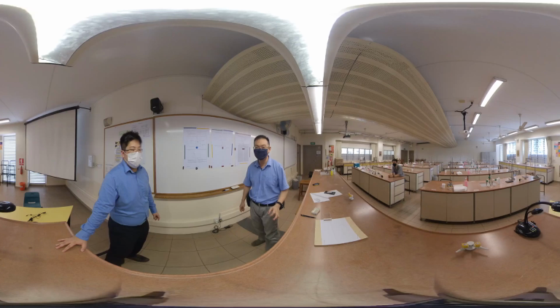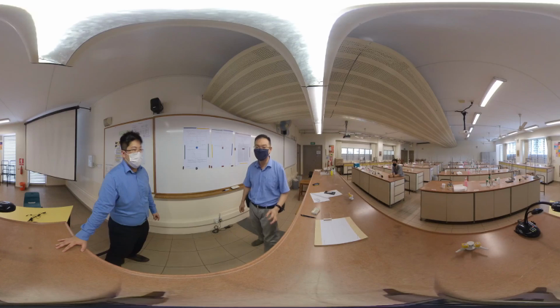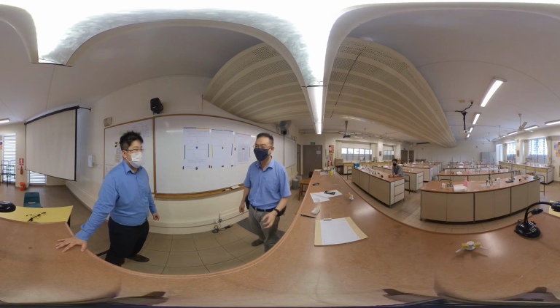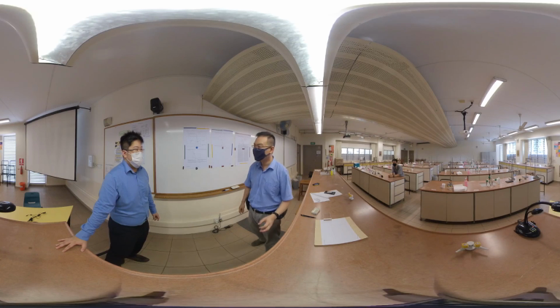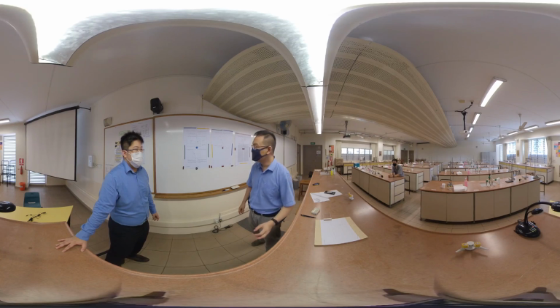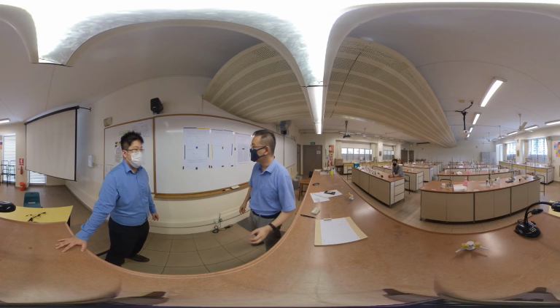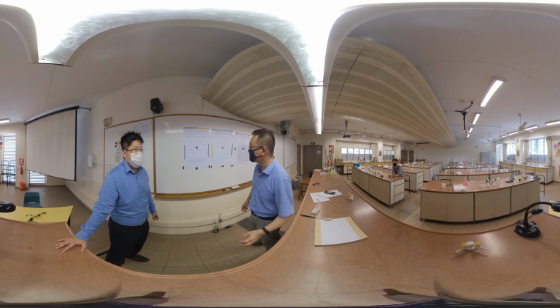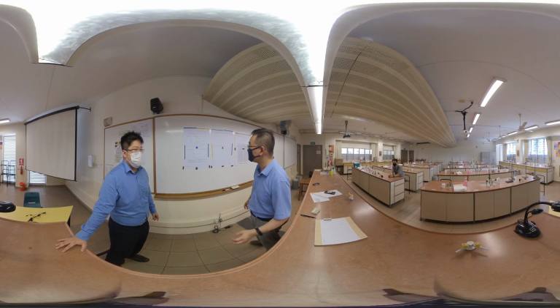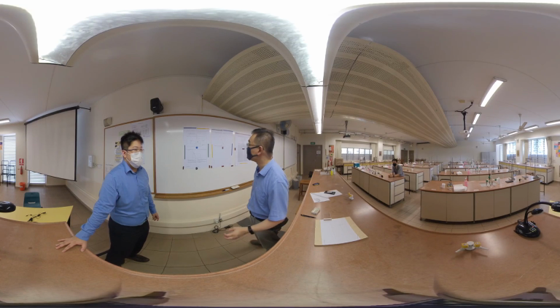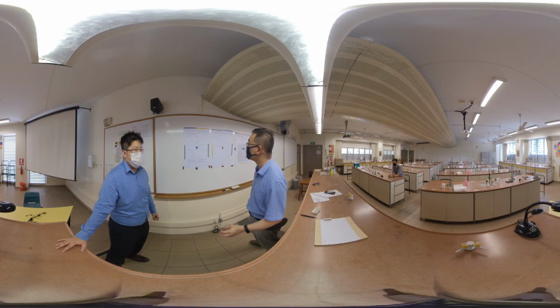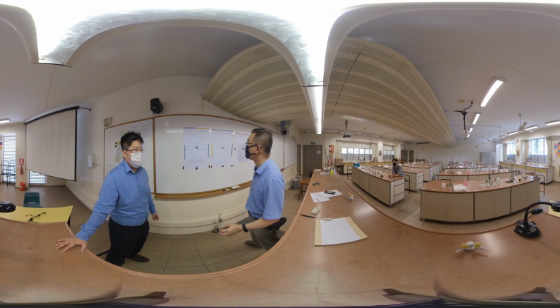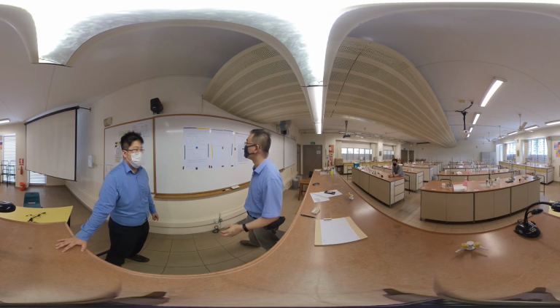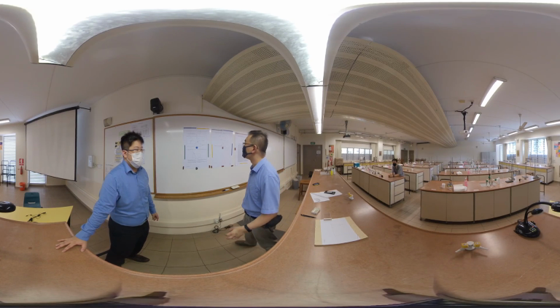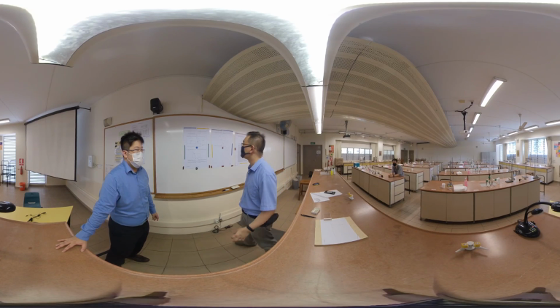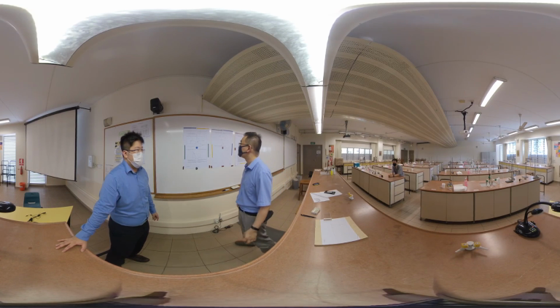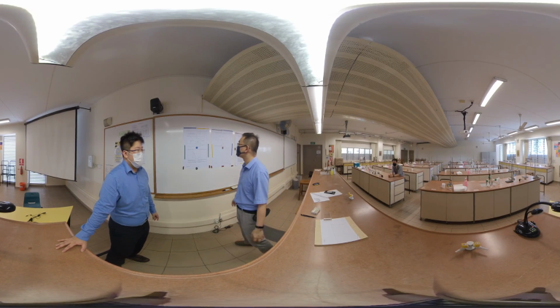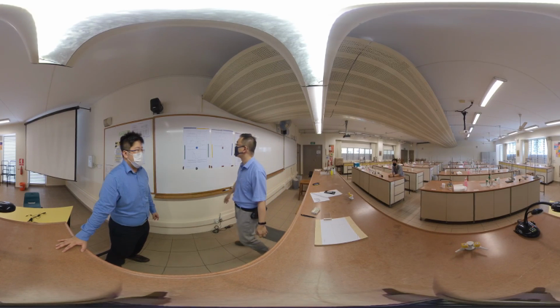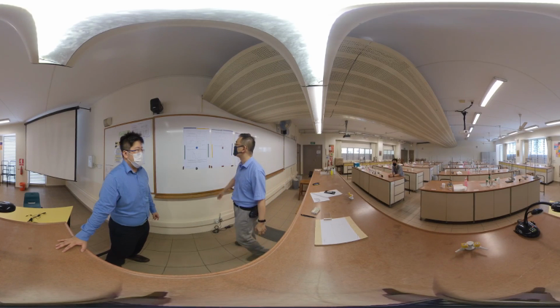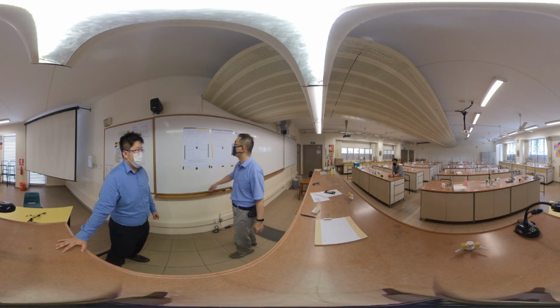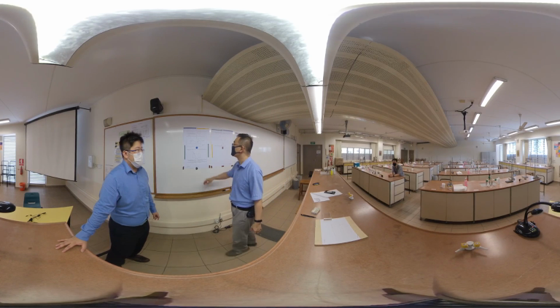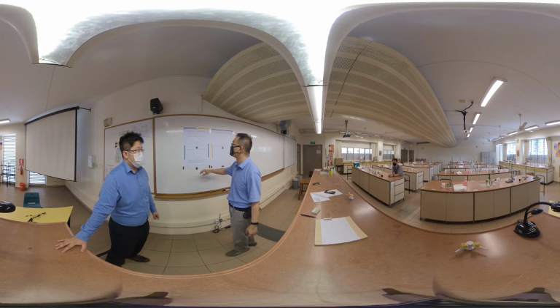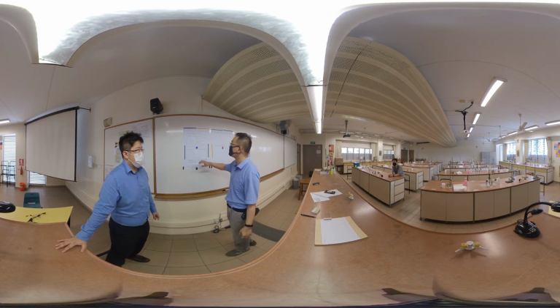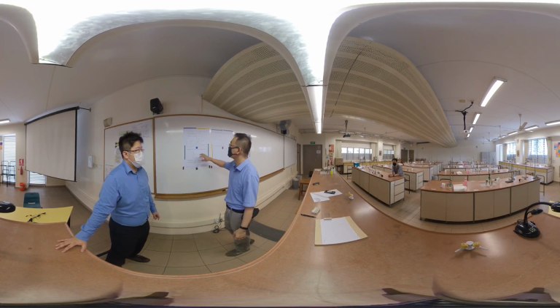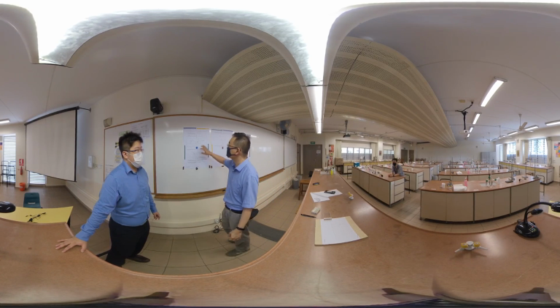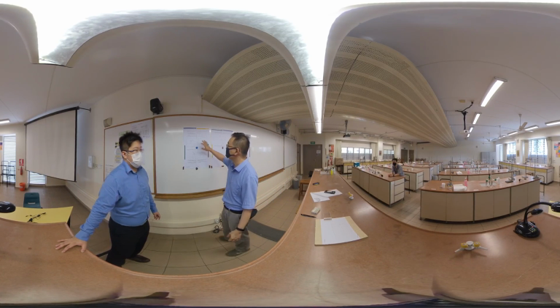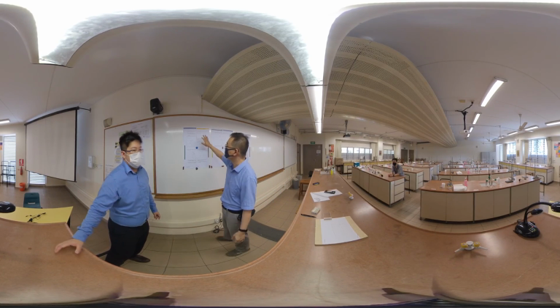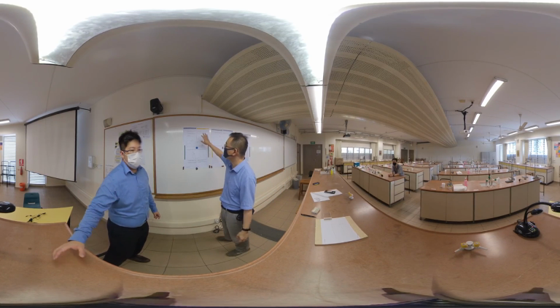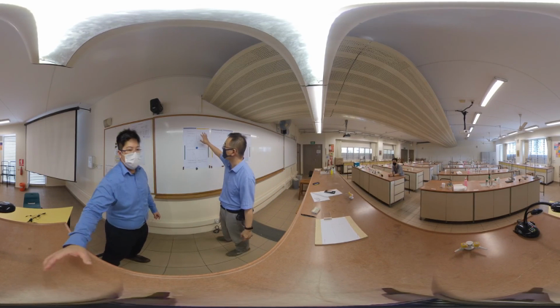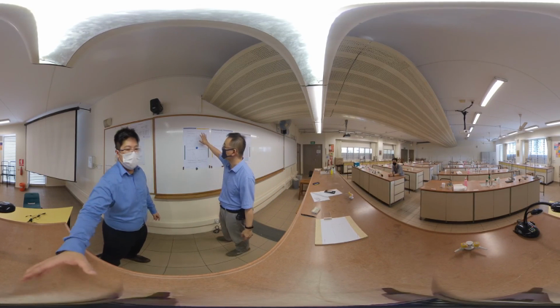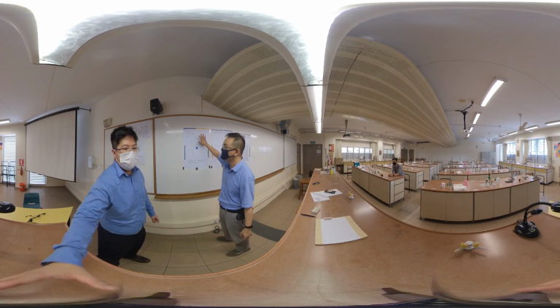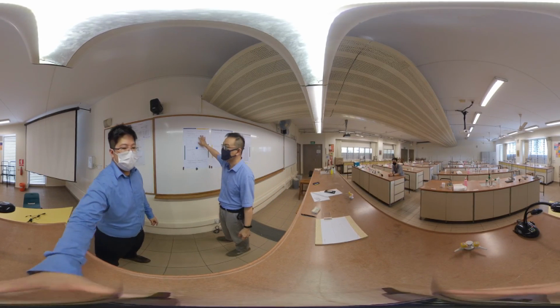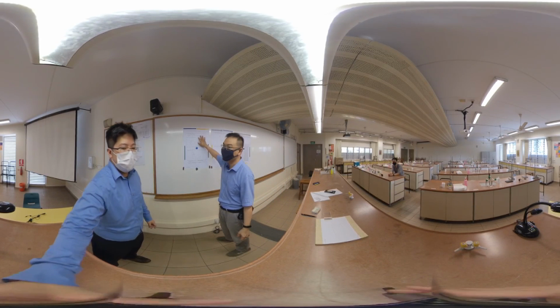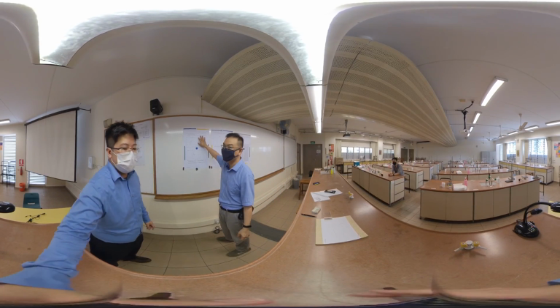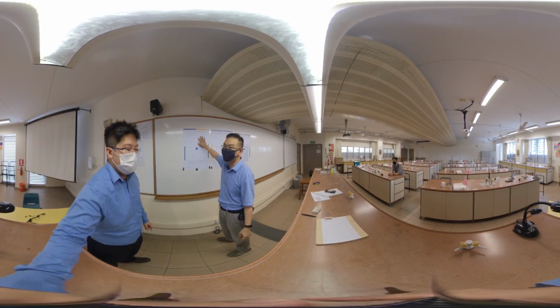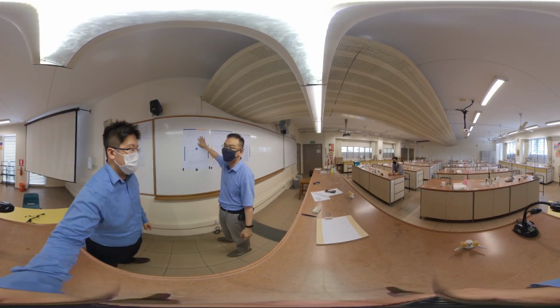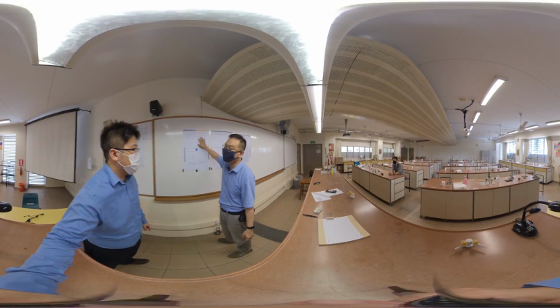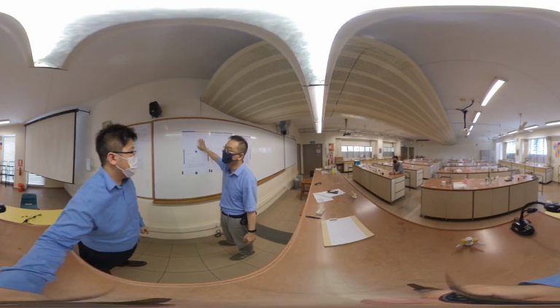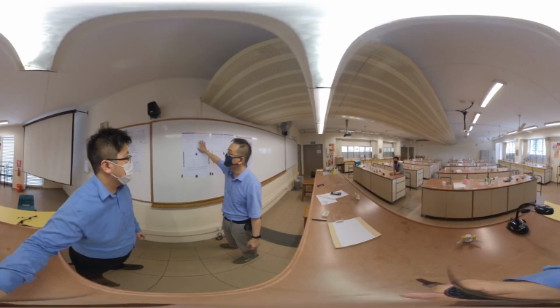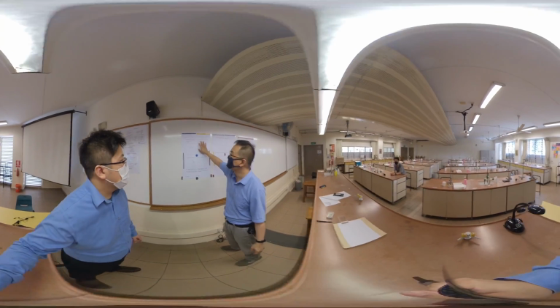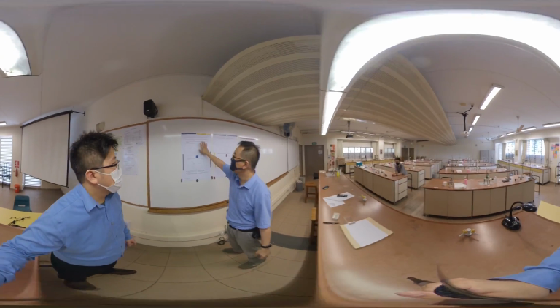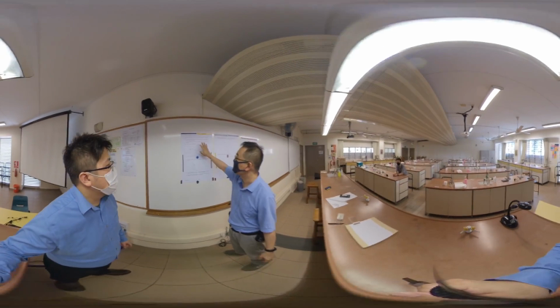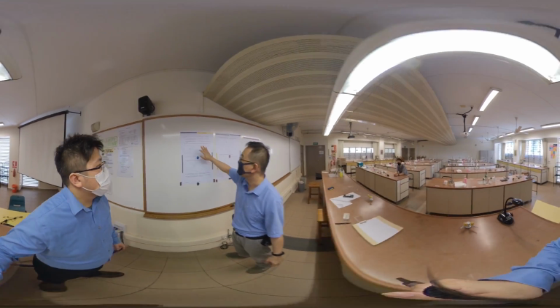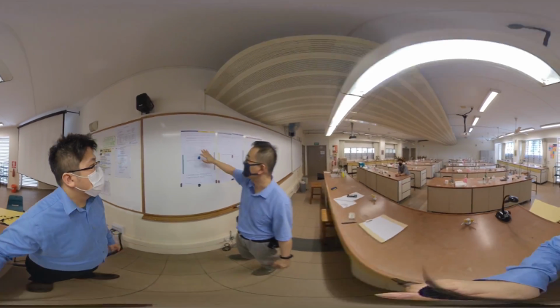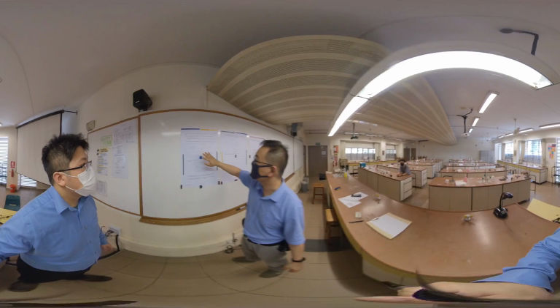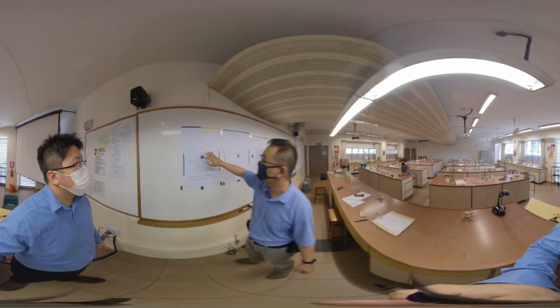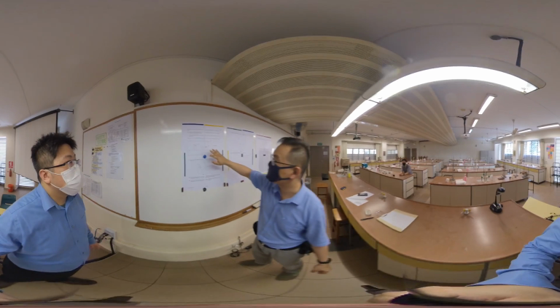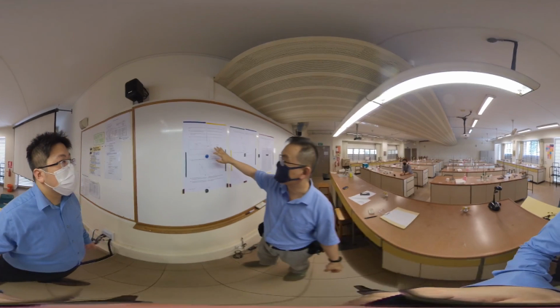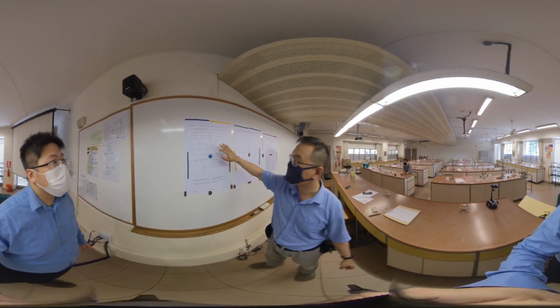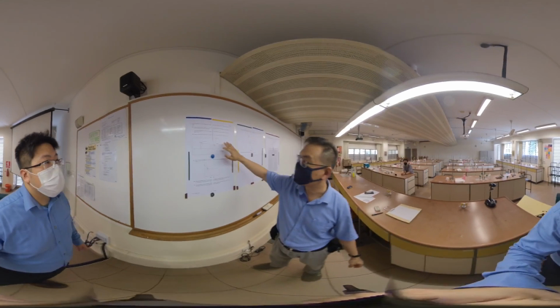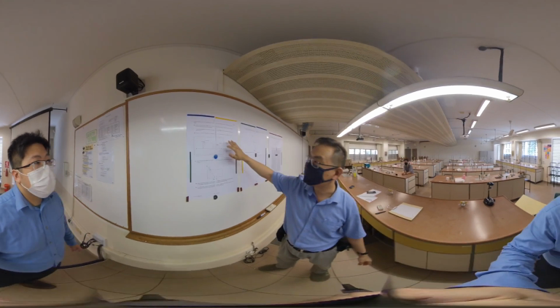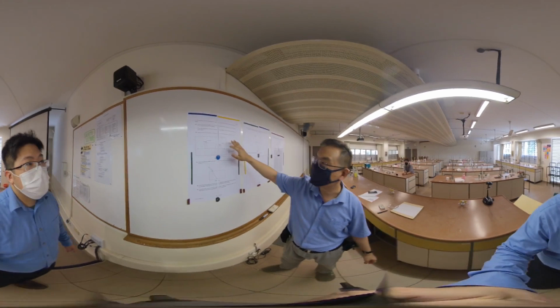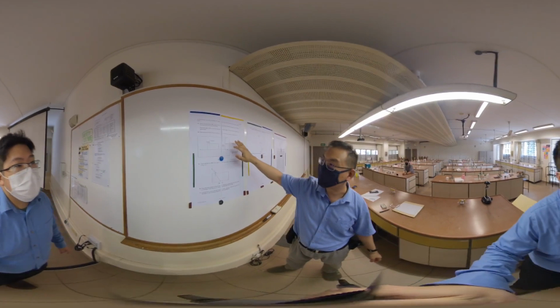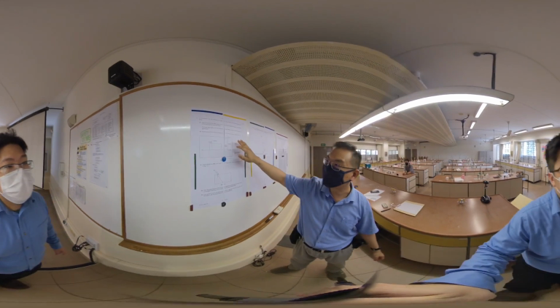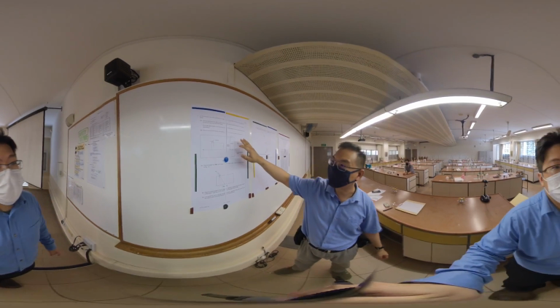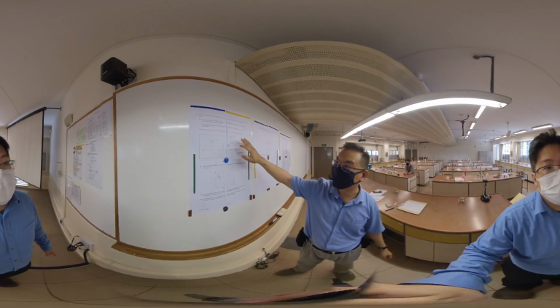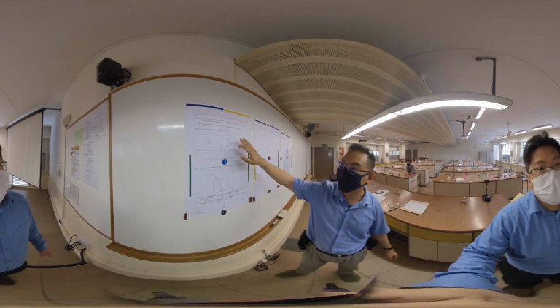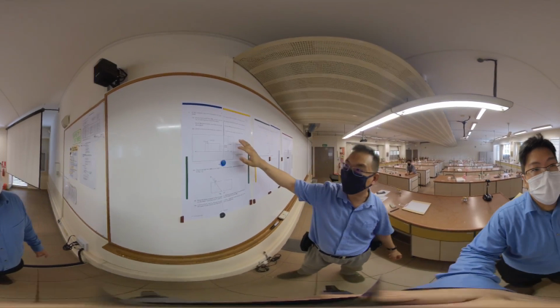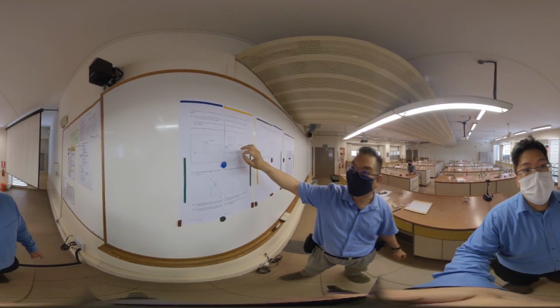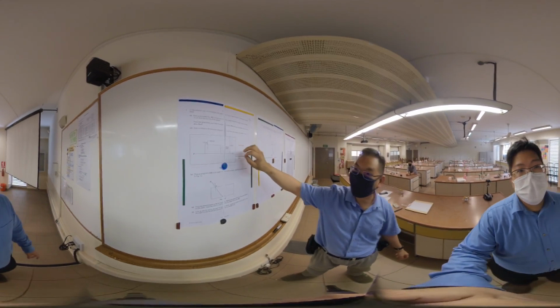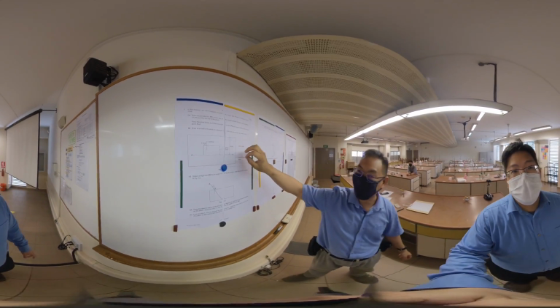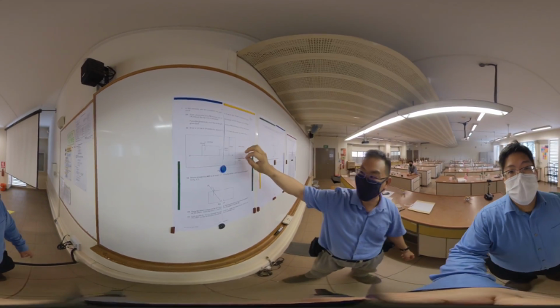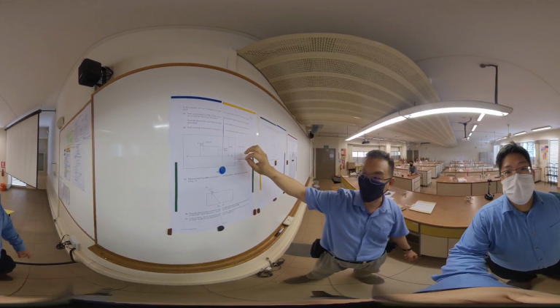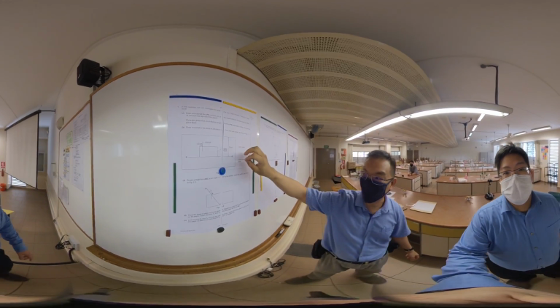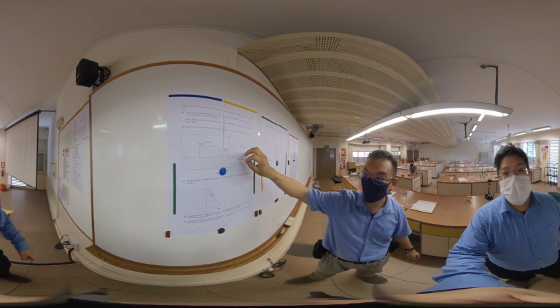Hi everyone. Today we are doing the 2007 practical on glass block.